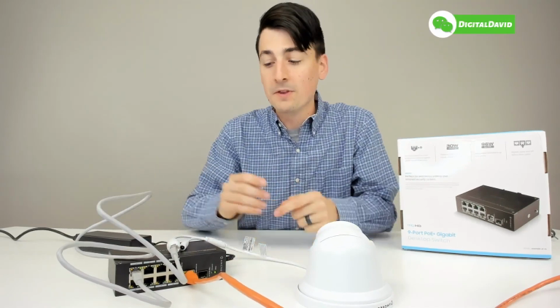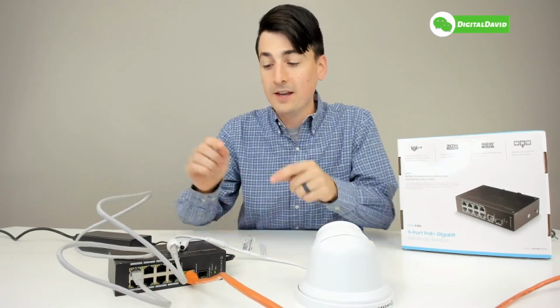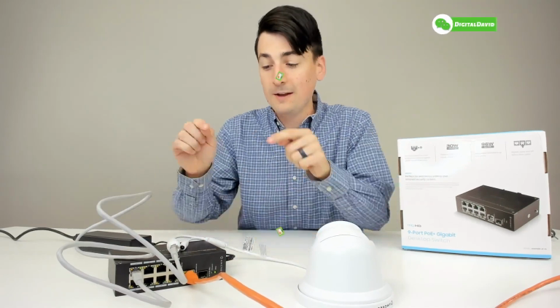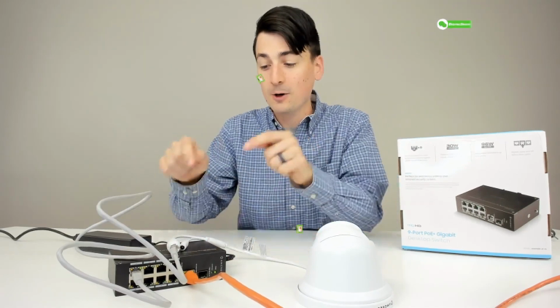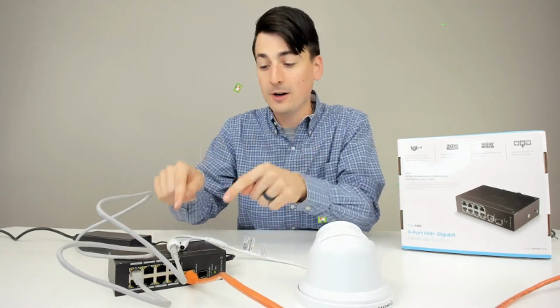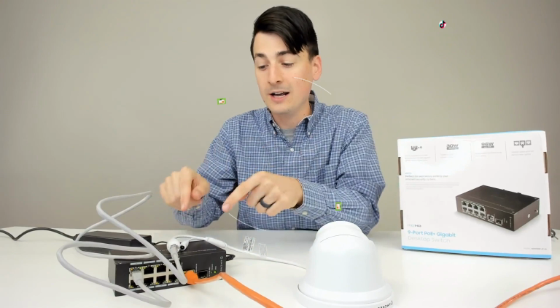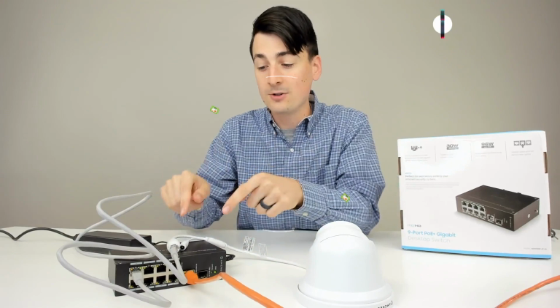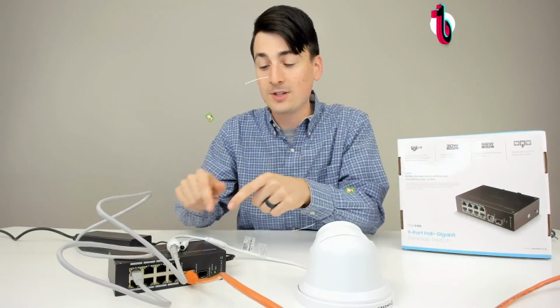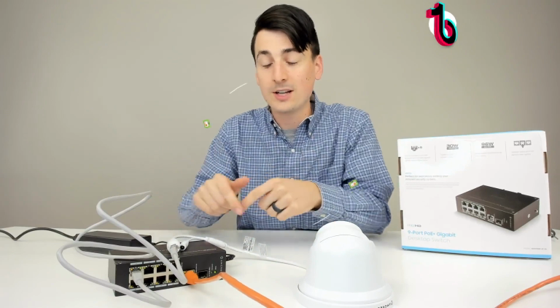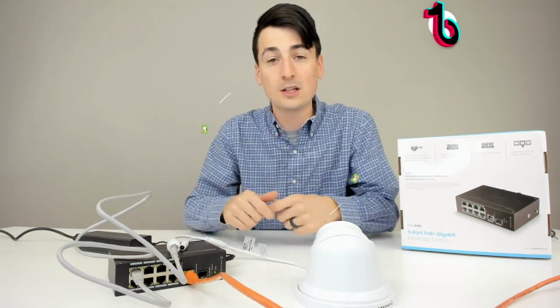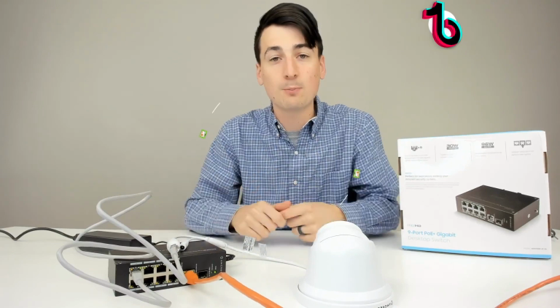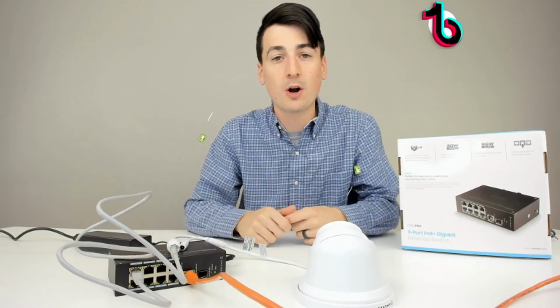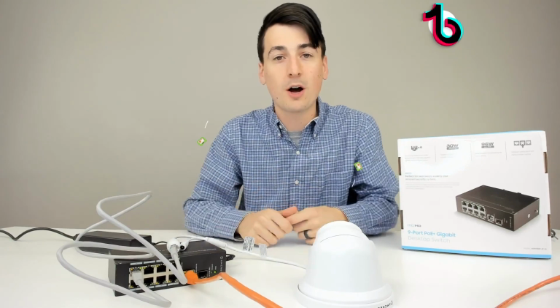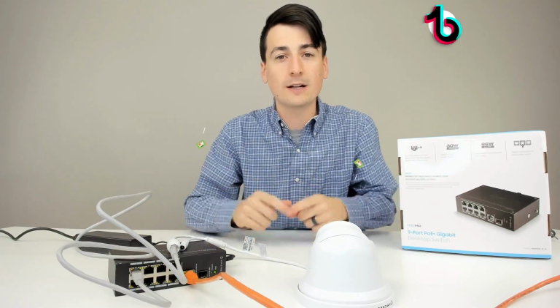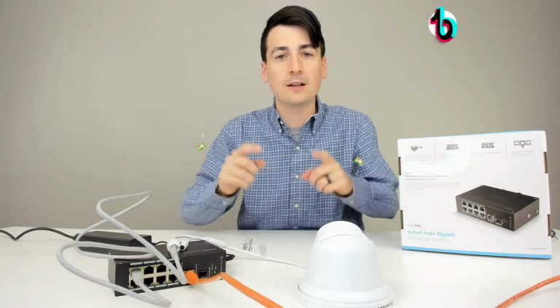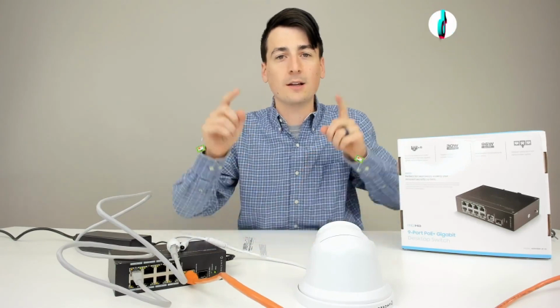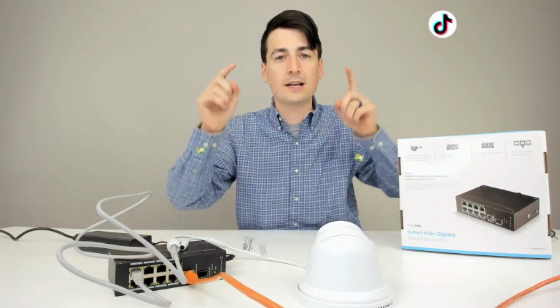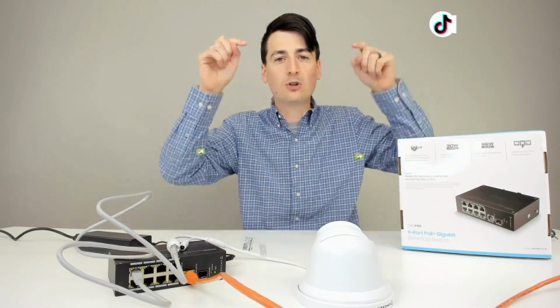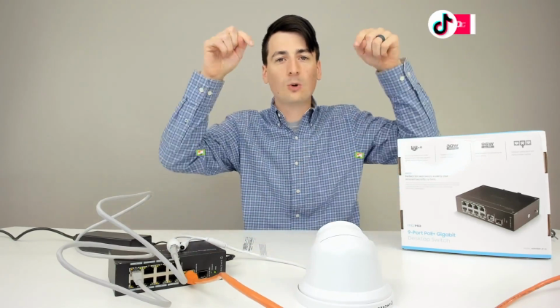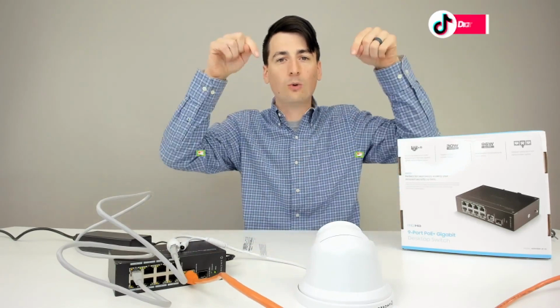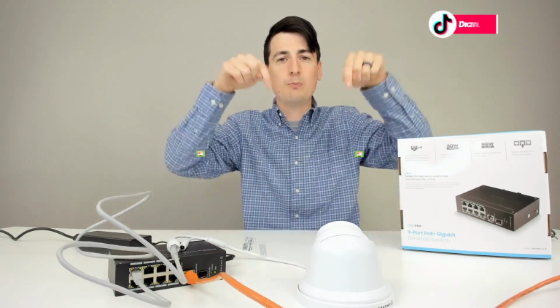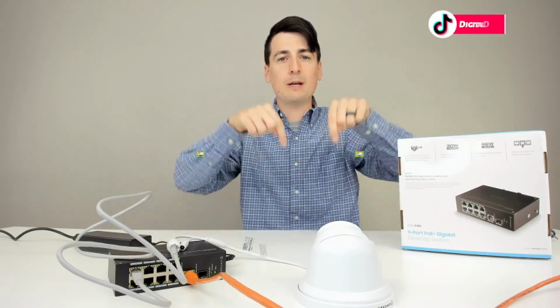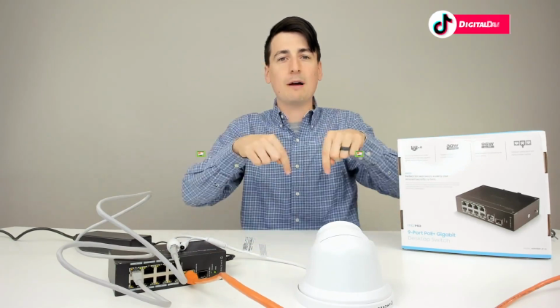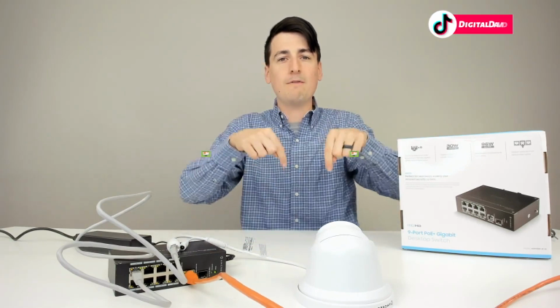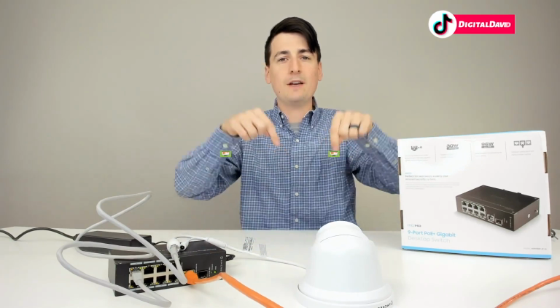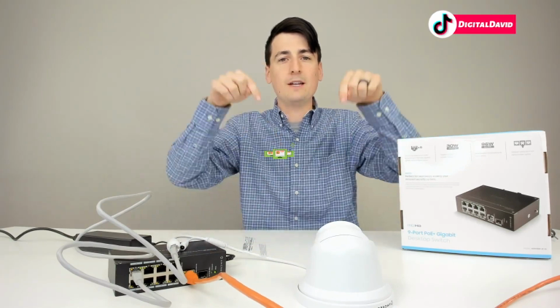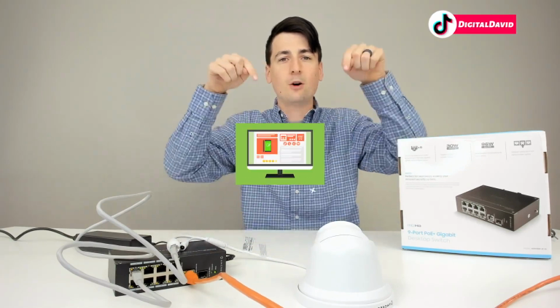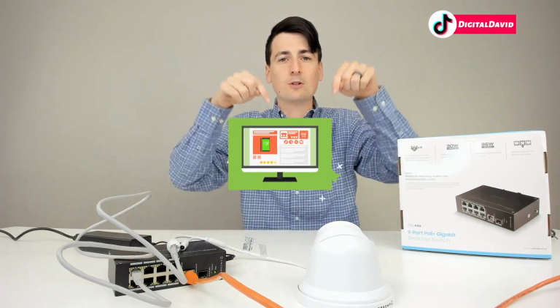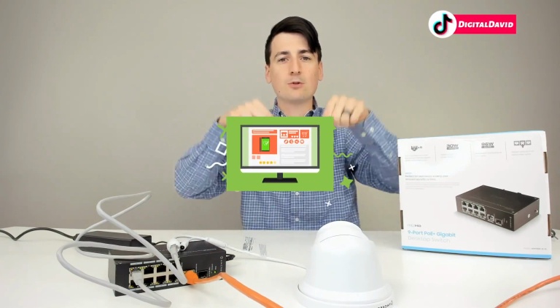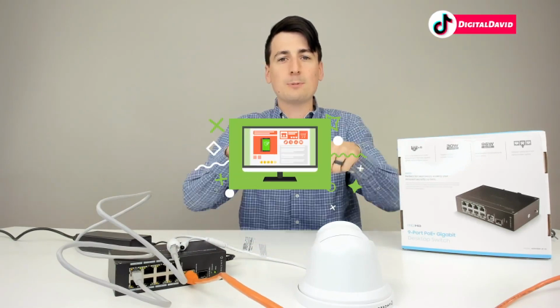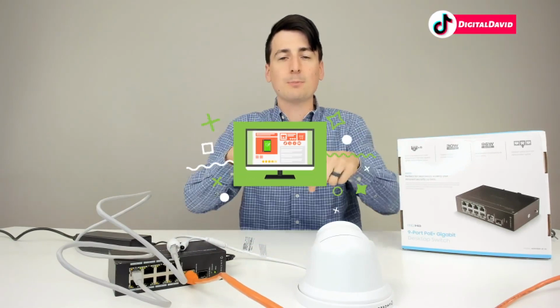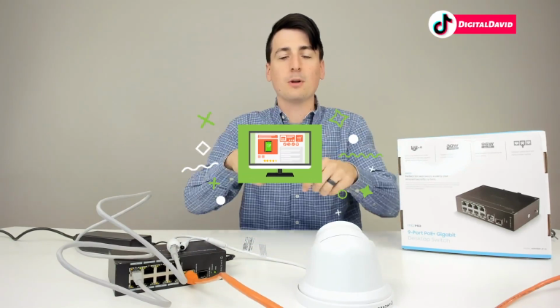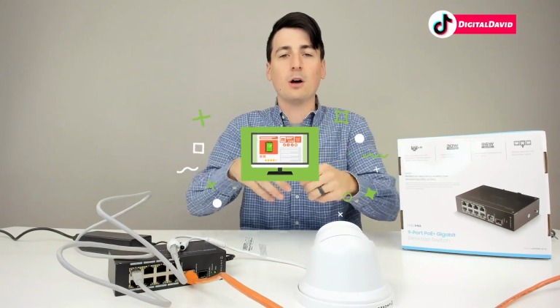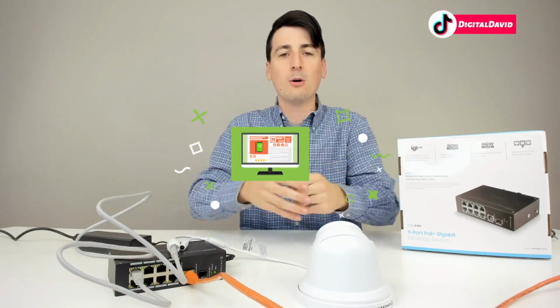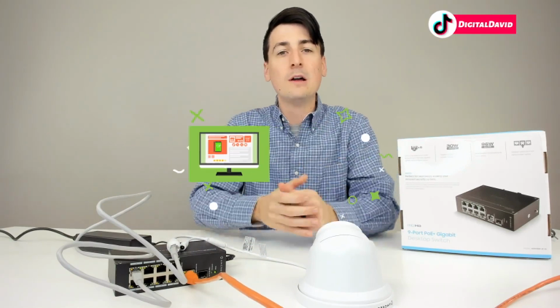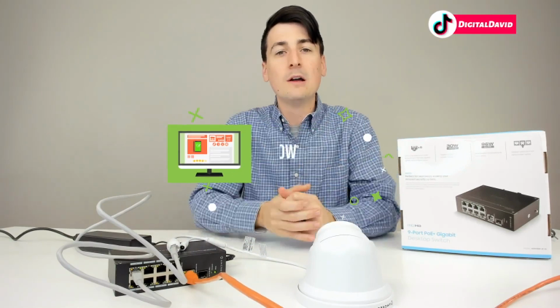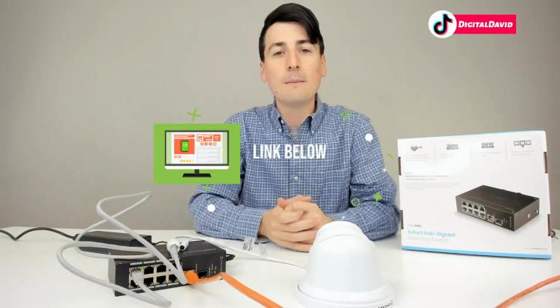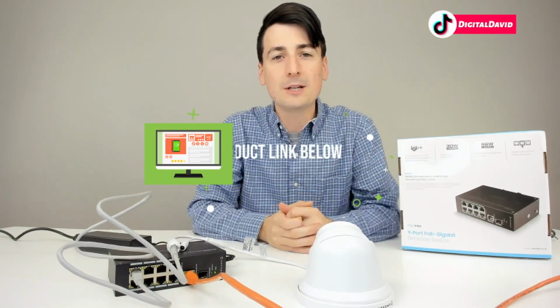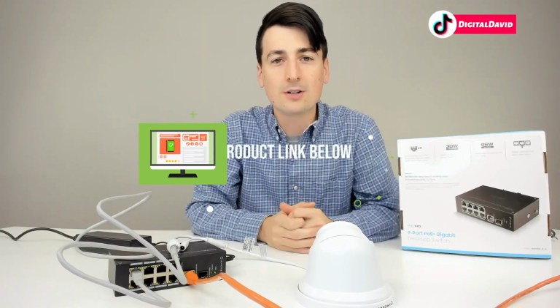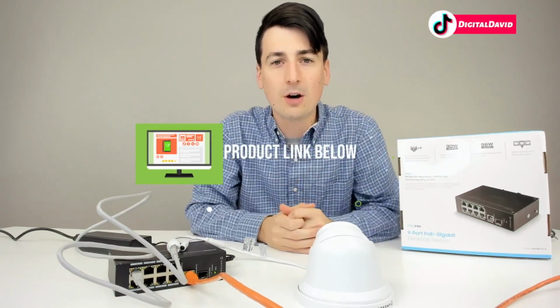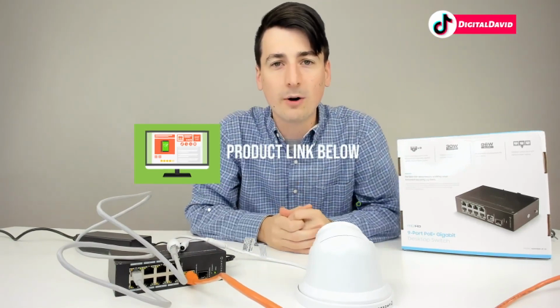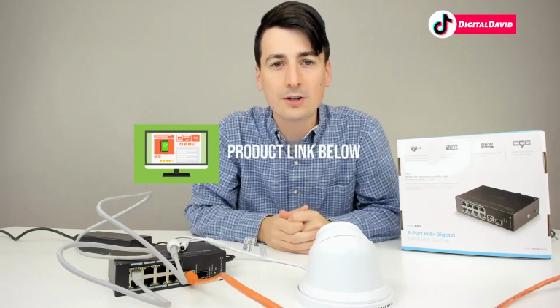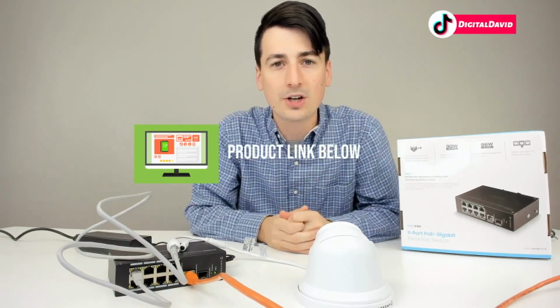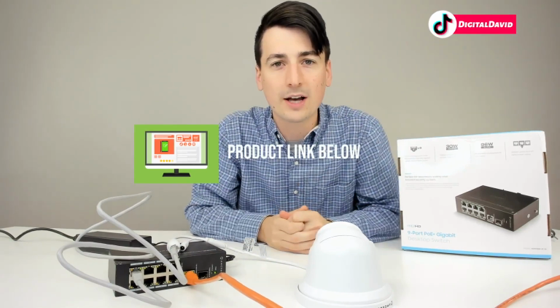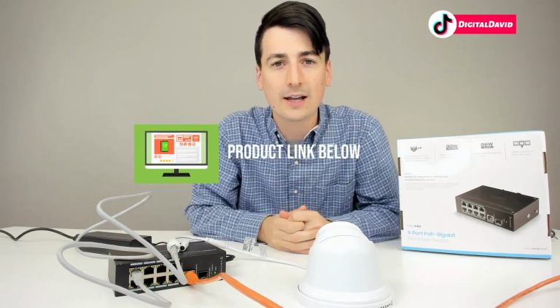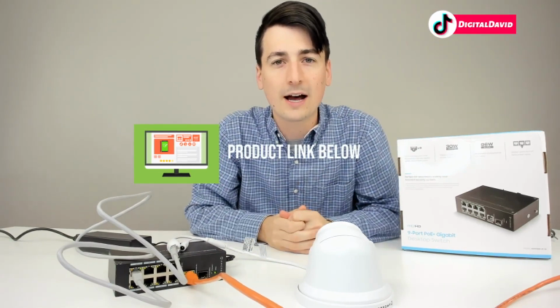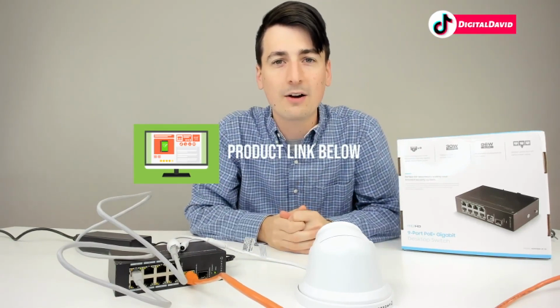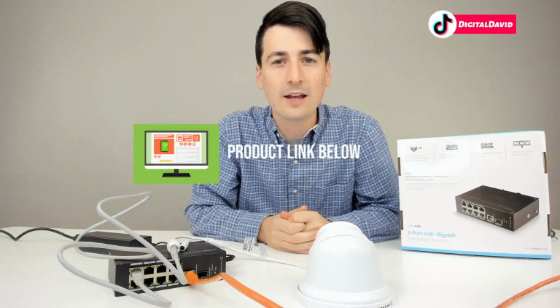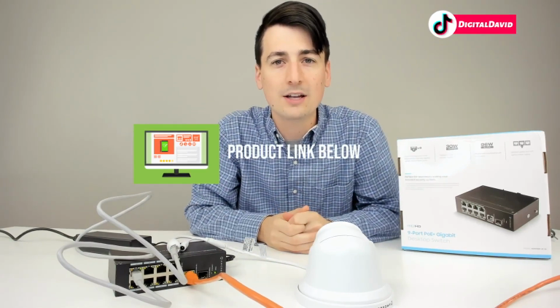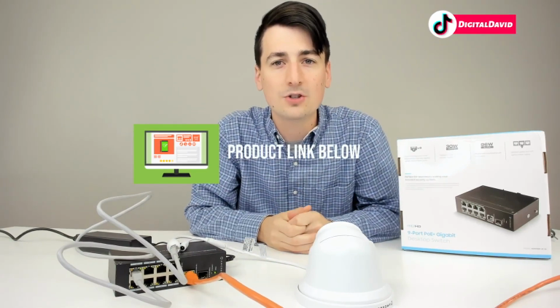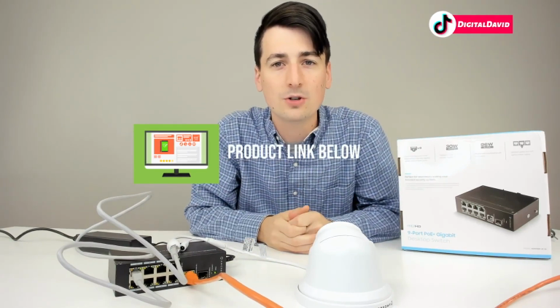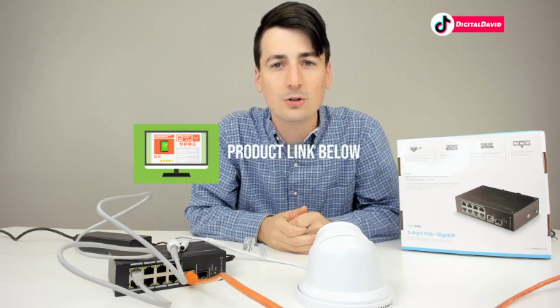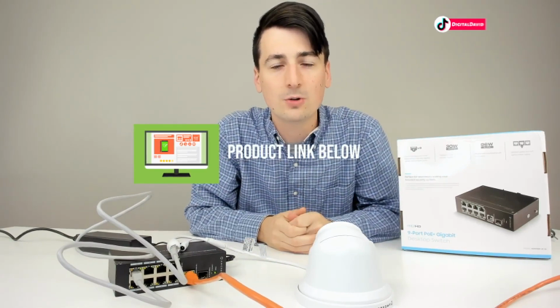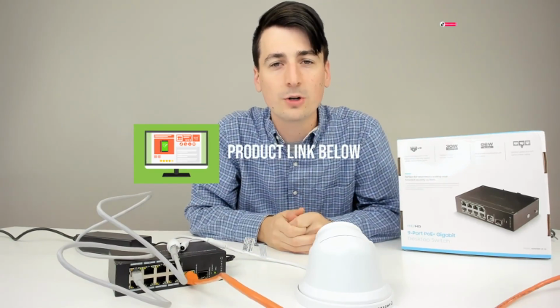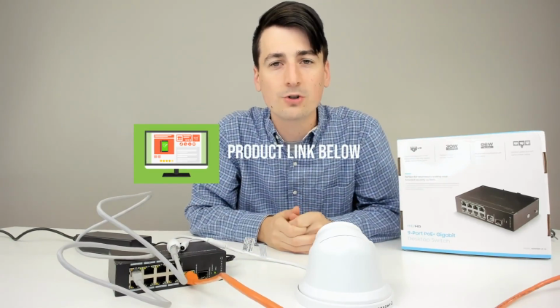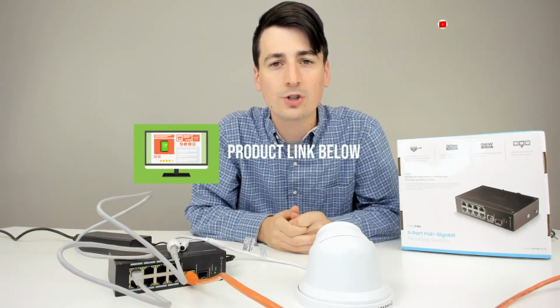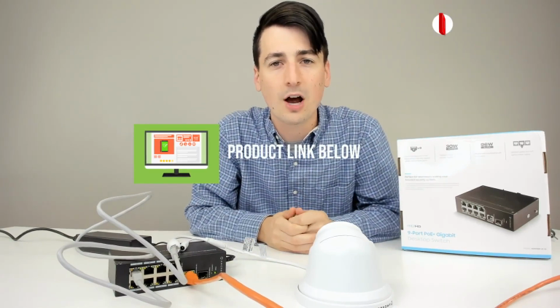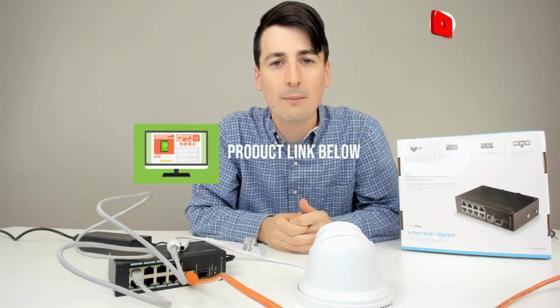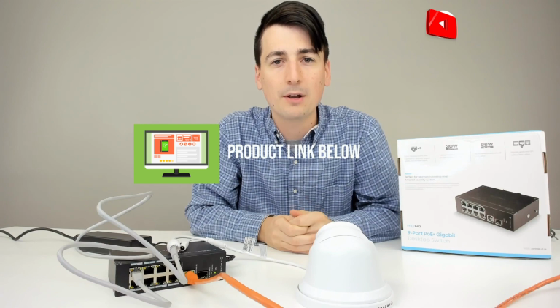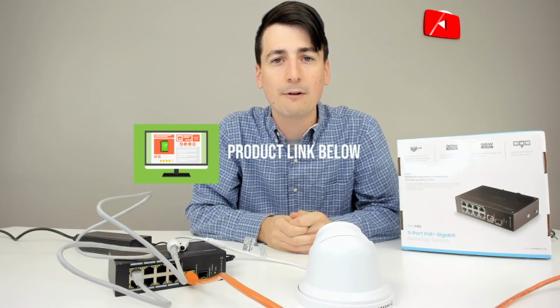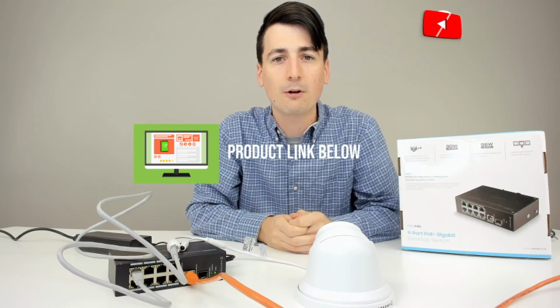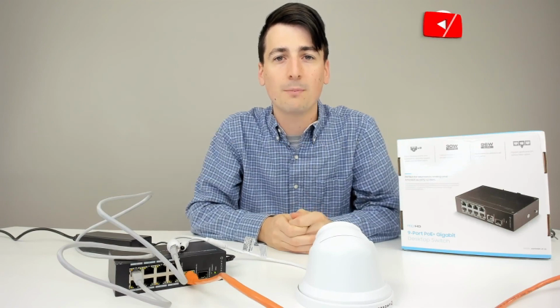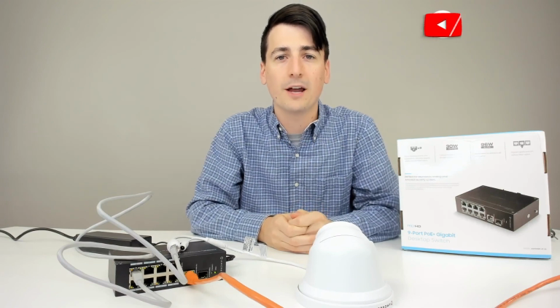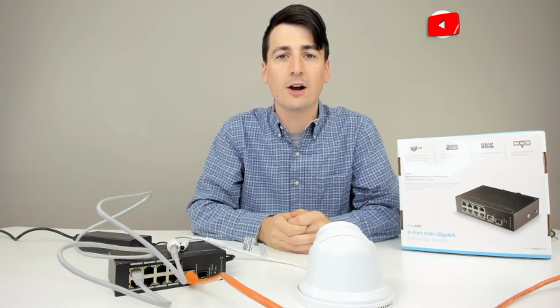So now just to show you that everything works great — I have the app right here so we can see the footage from the camera in real time. Everything is working great and looks great. I'm really happy with this device, and it gives us the opportunity to have seven more cameras or PoE devices connected as well. If you're interested in this product, the link to it will be in my video description below — please go ahead, check it out, and do your shopping from there.